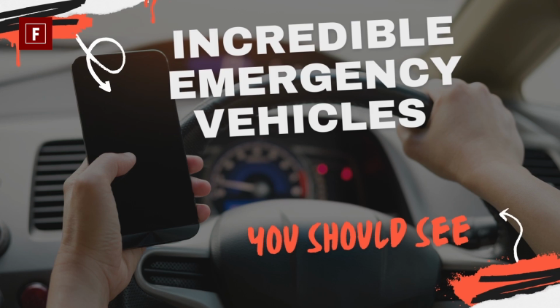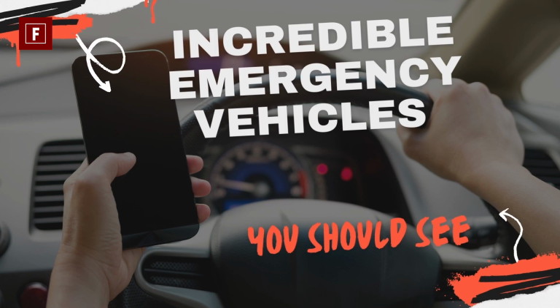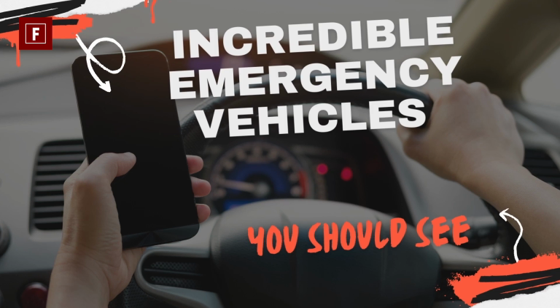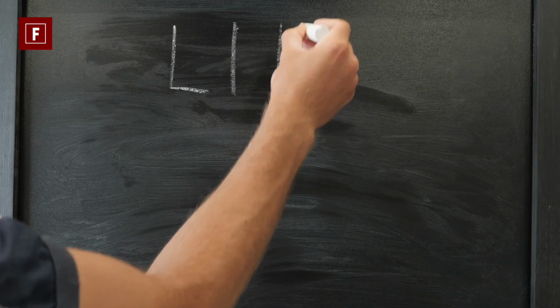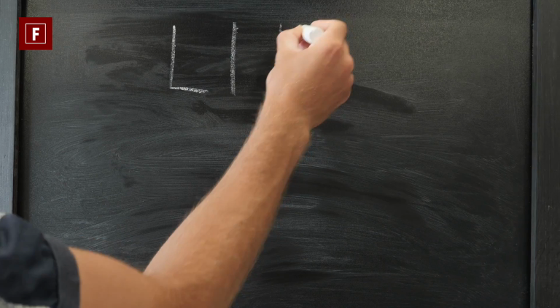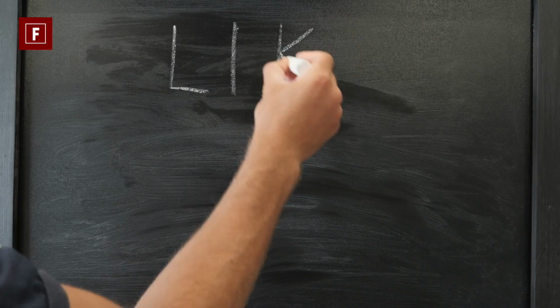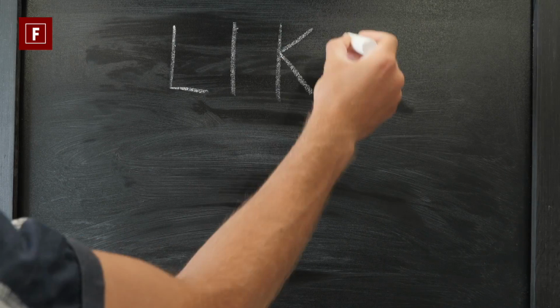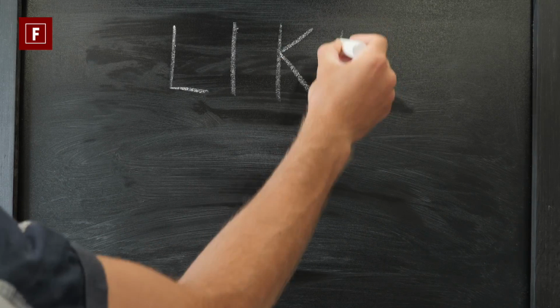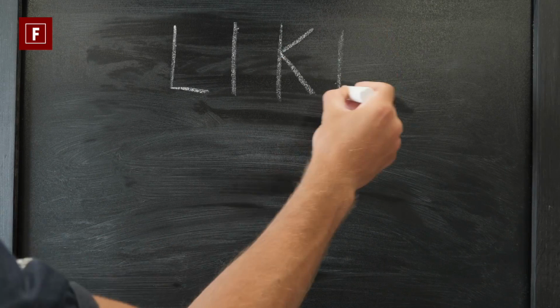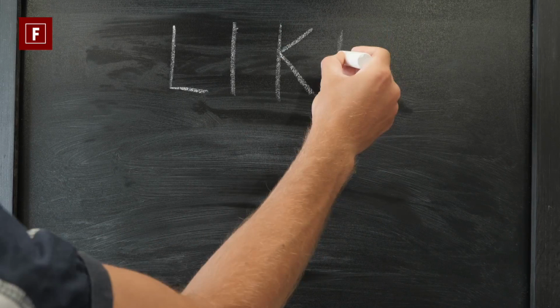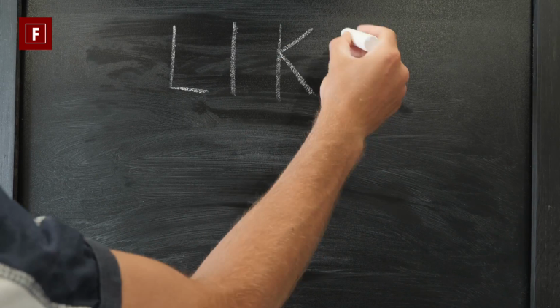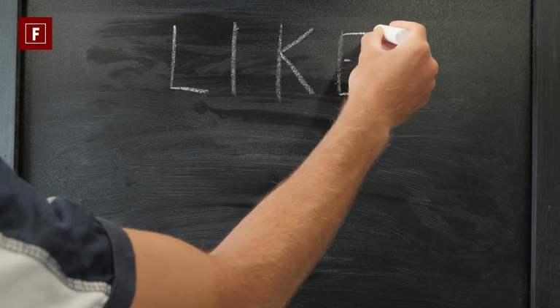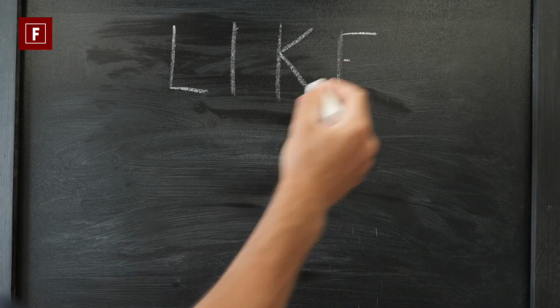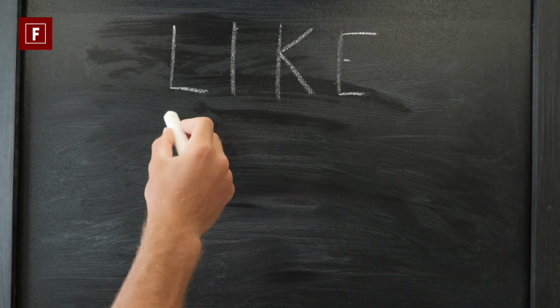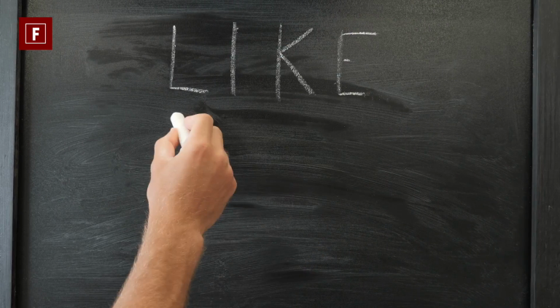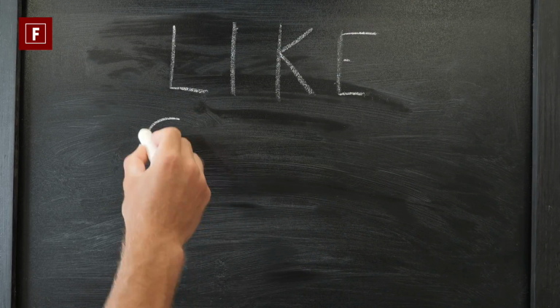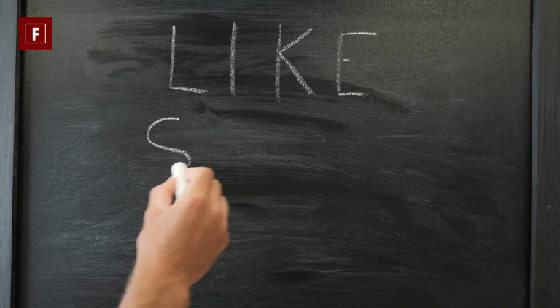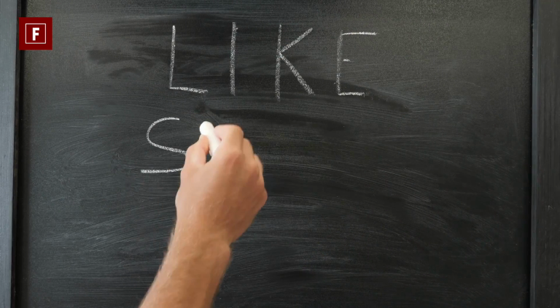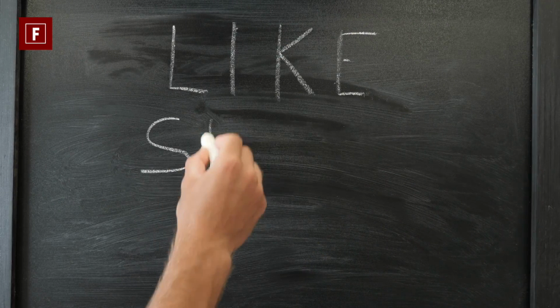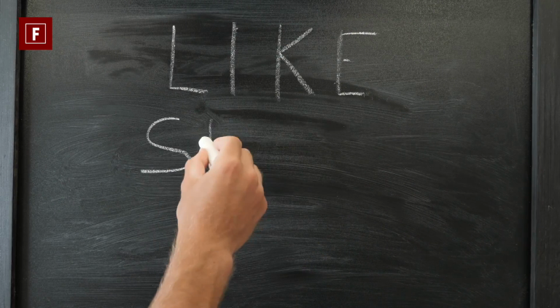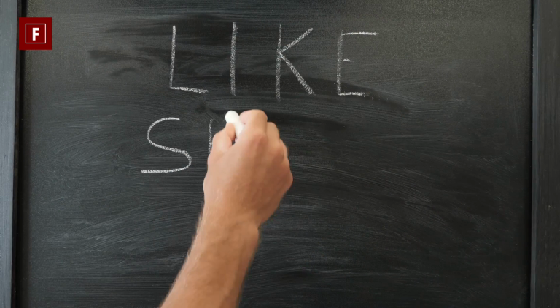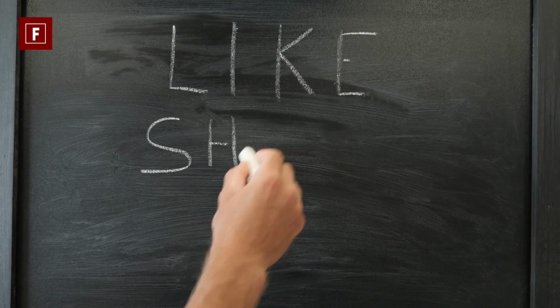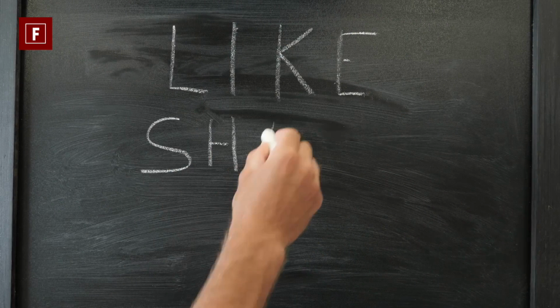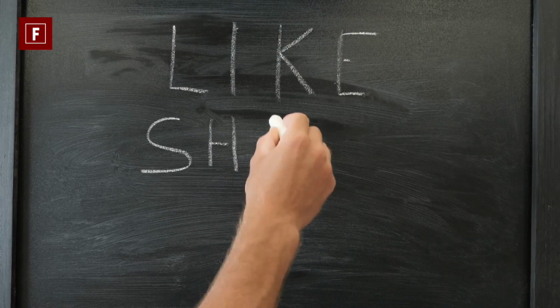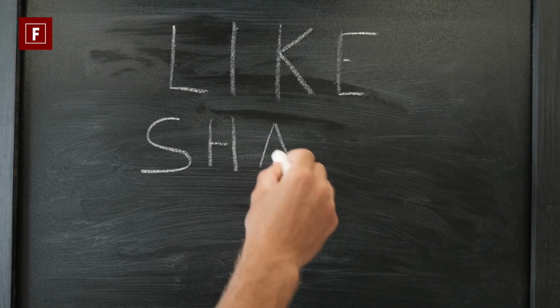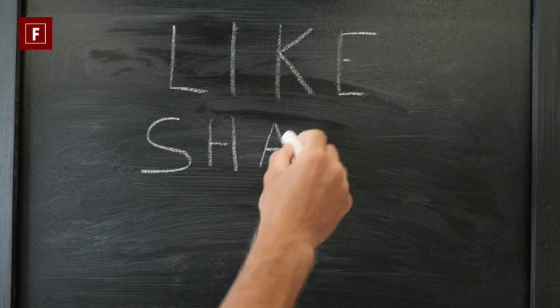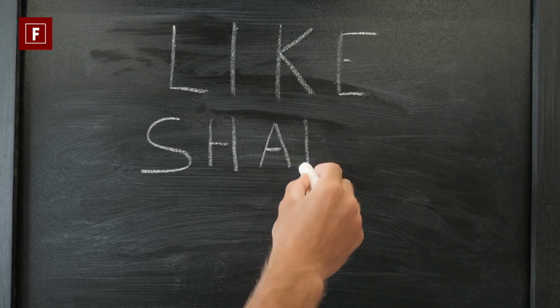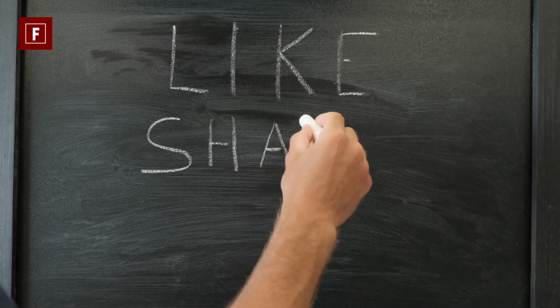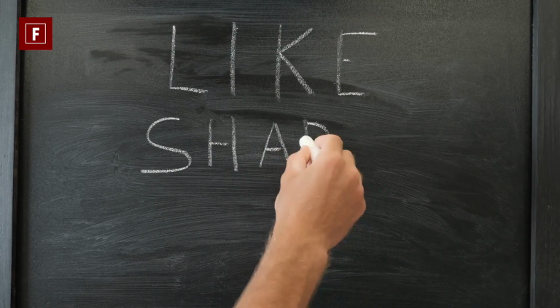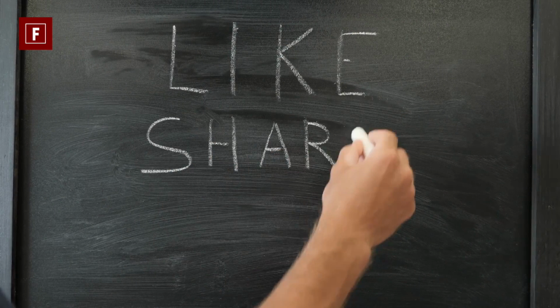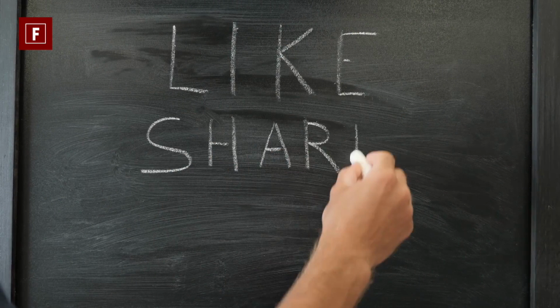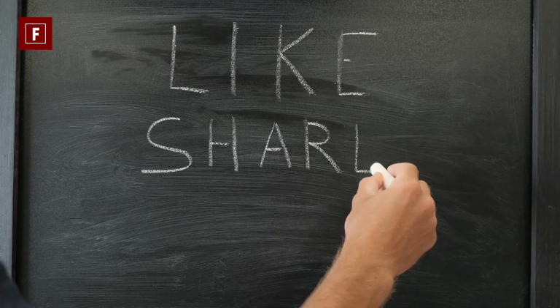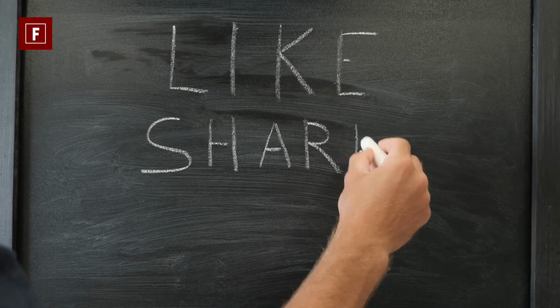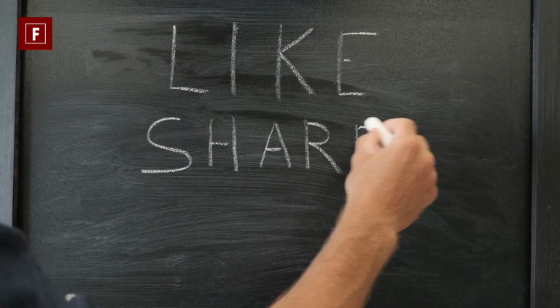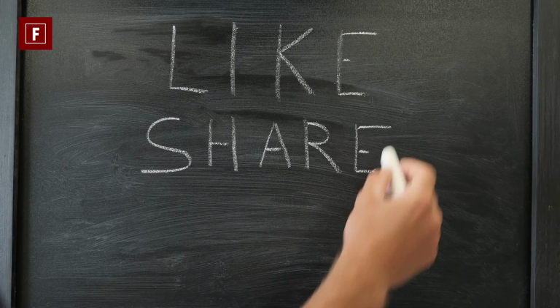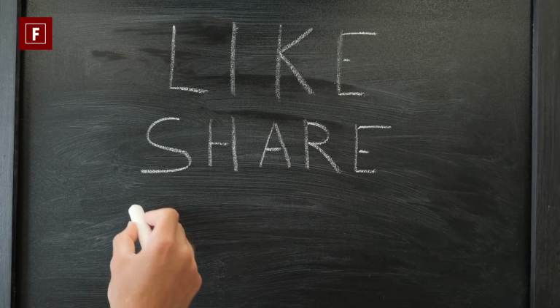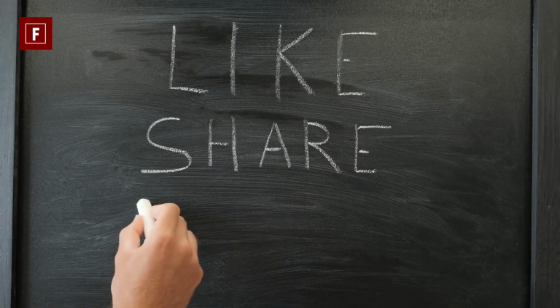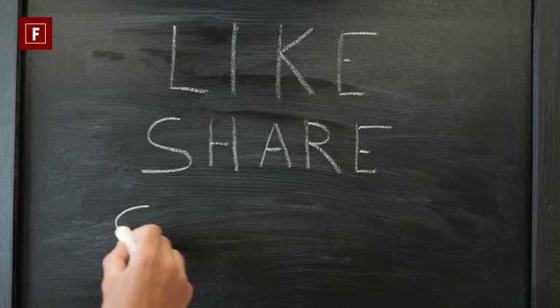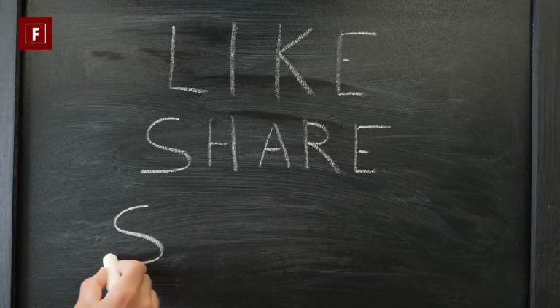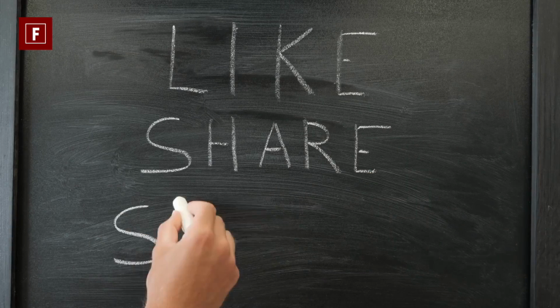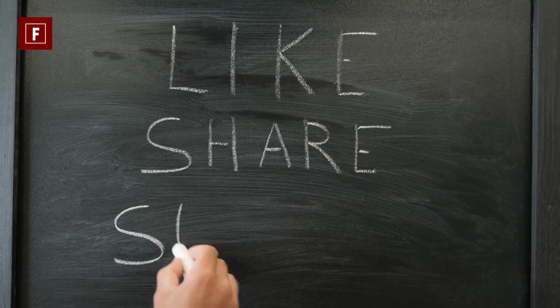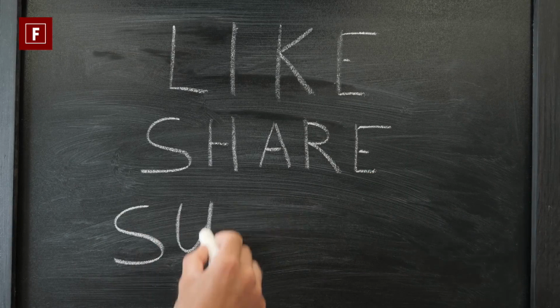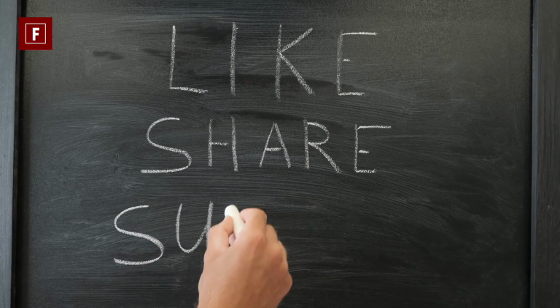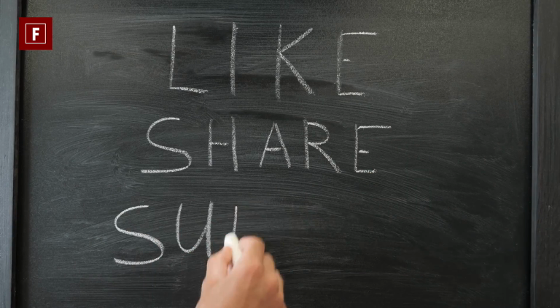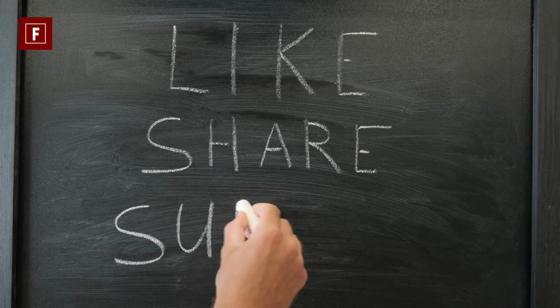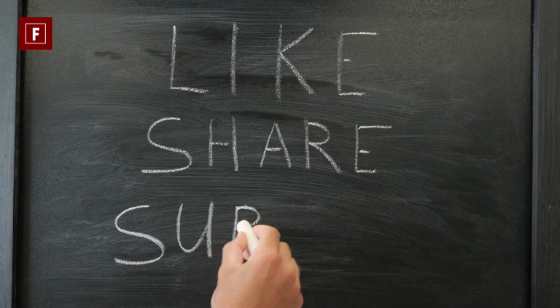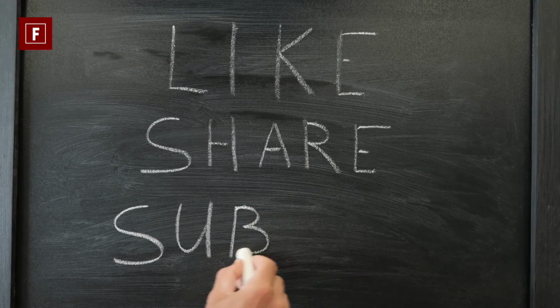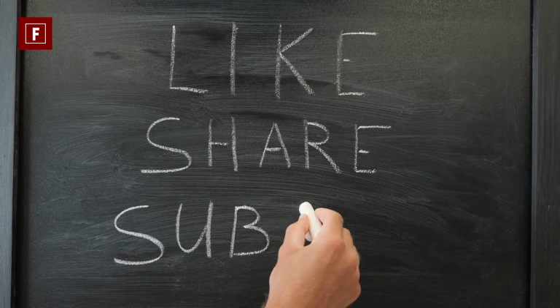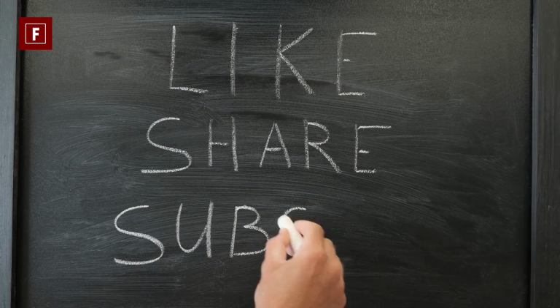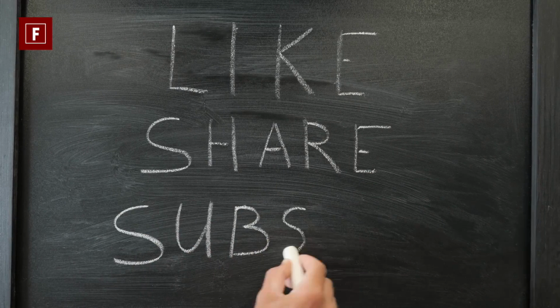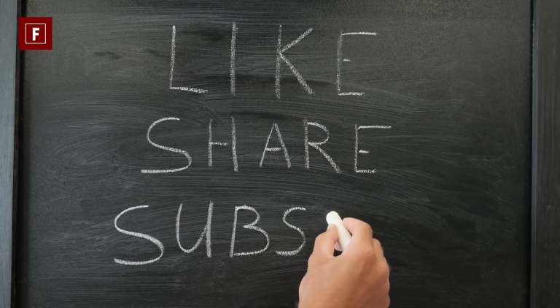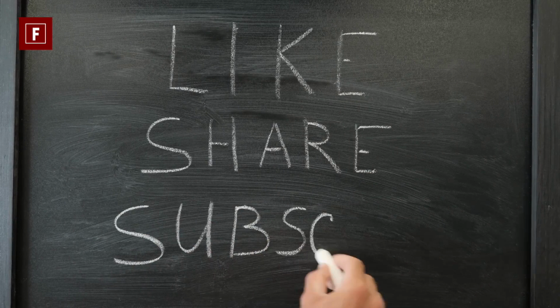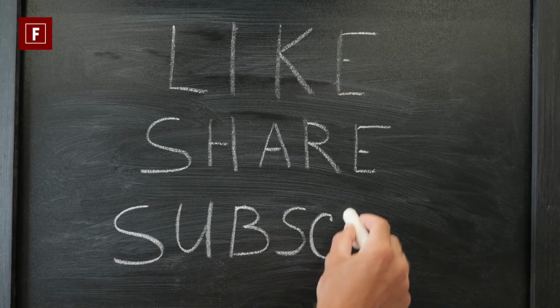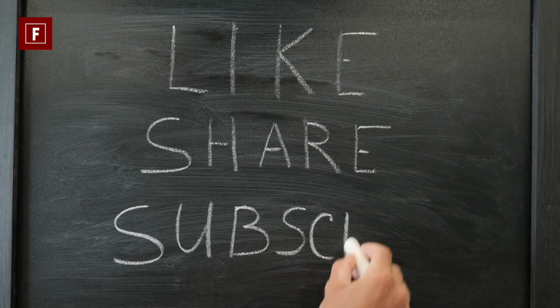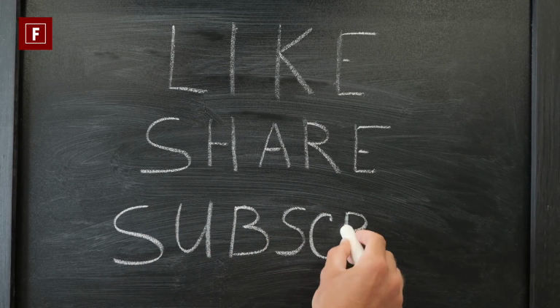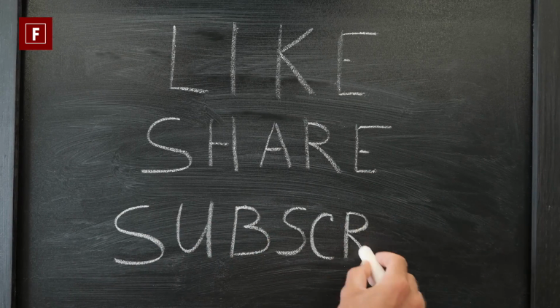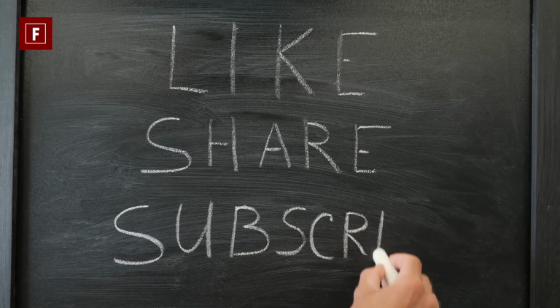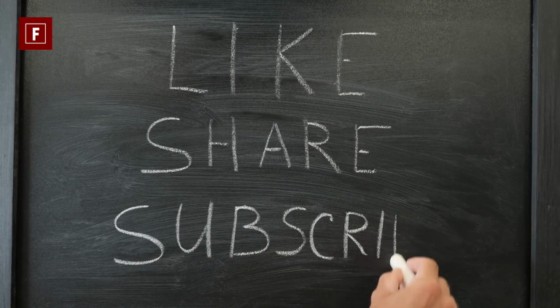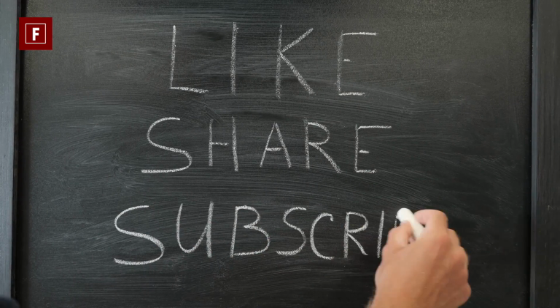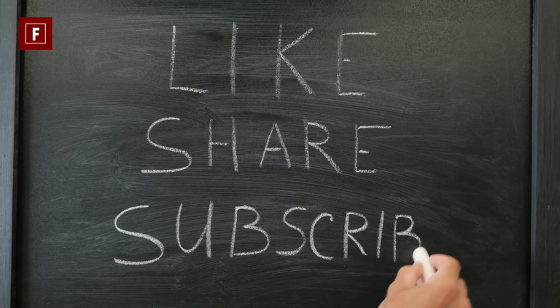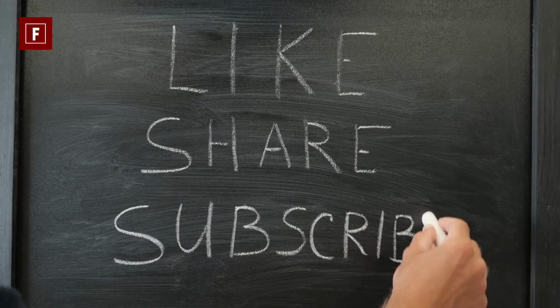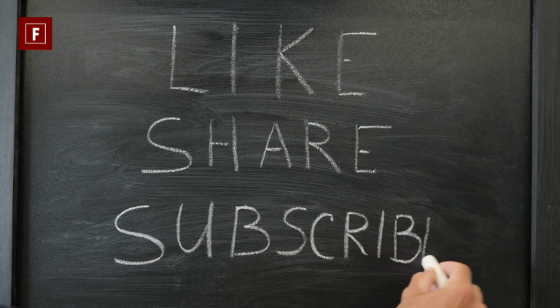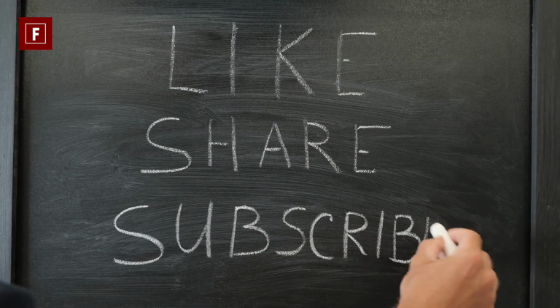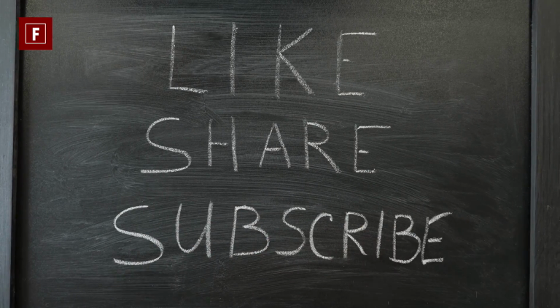Before we proceed, kindly click the like button and subscribe to my channel and press the bell icon to get new video updates.